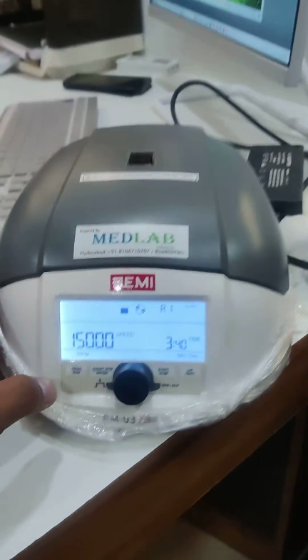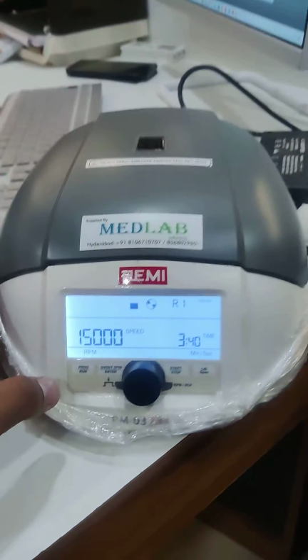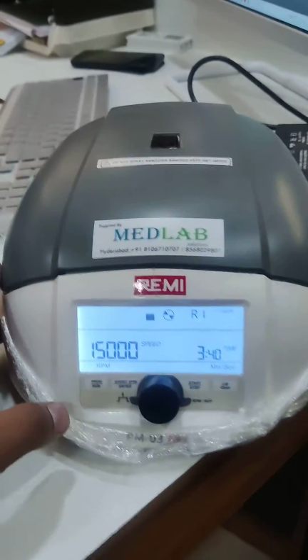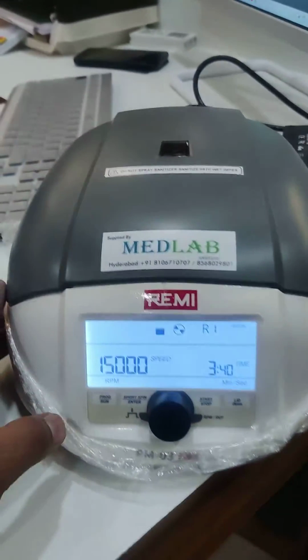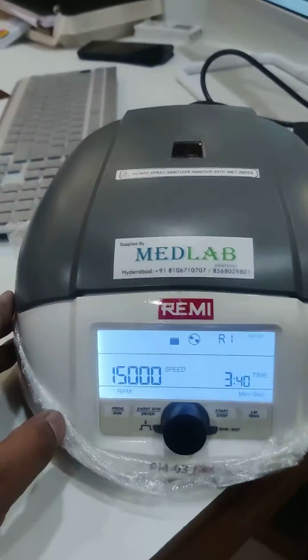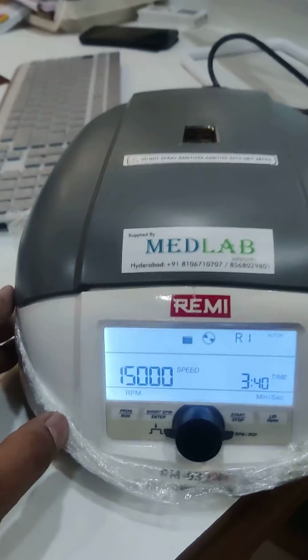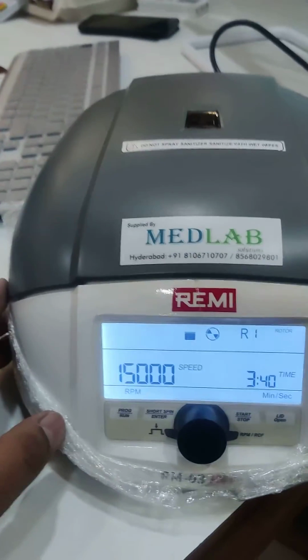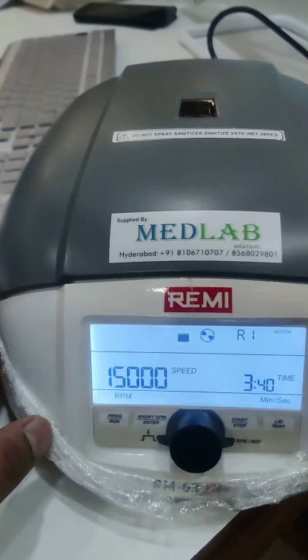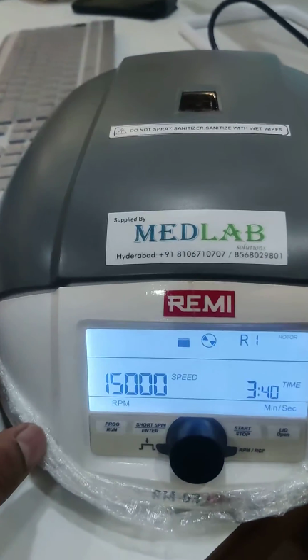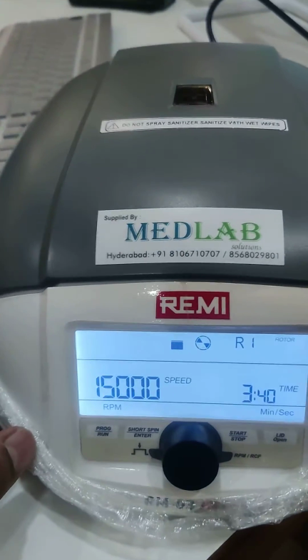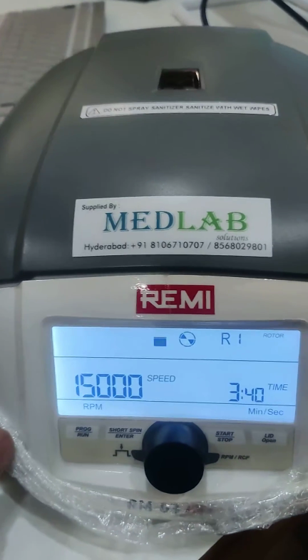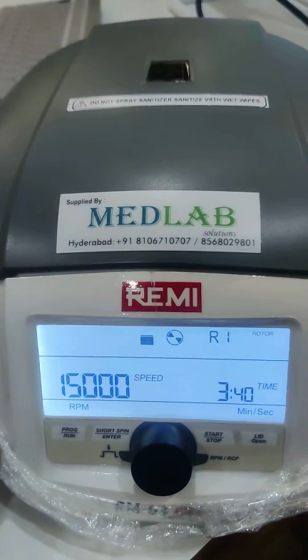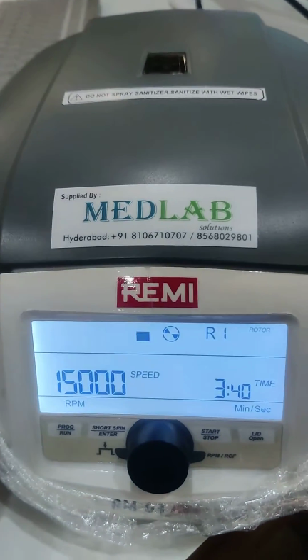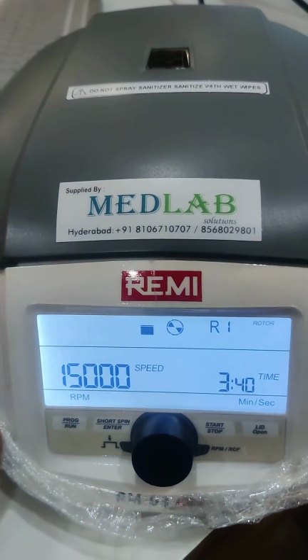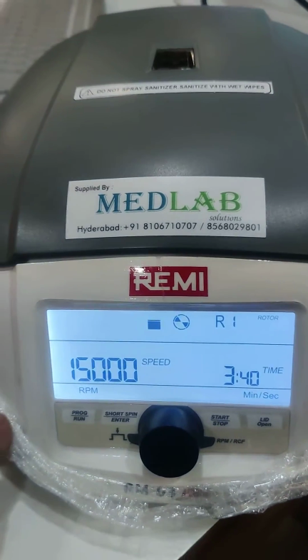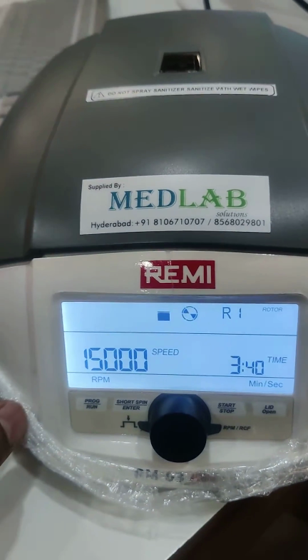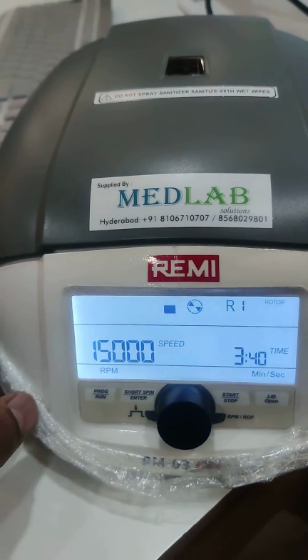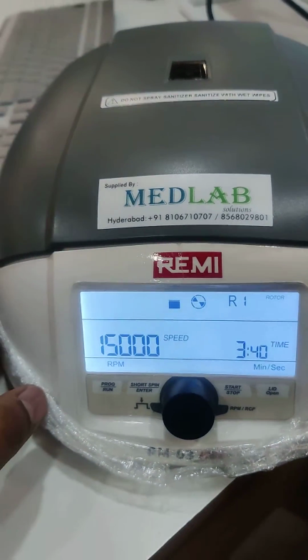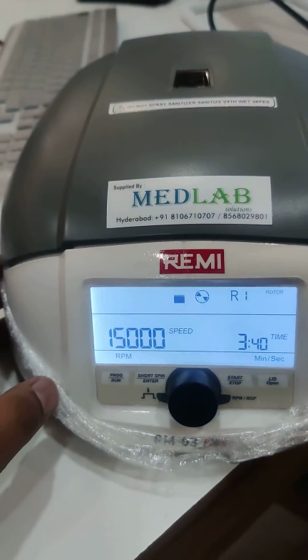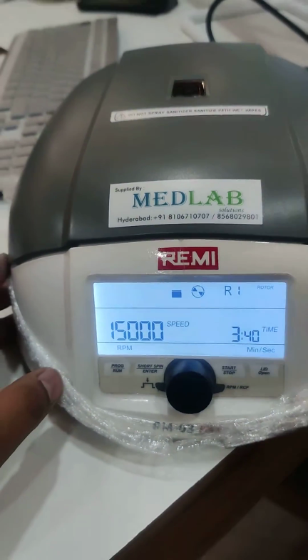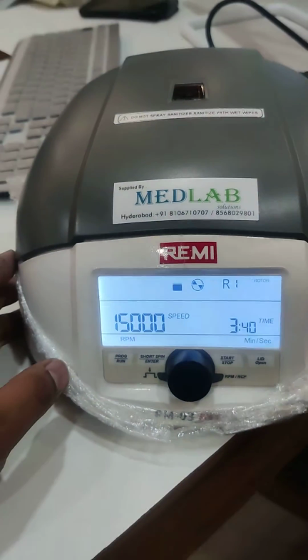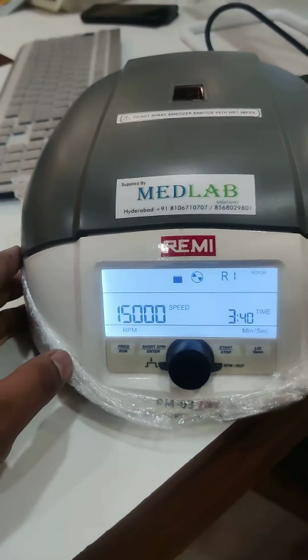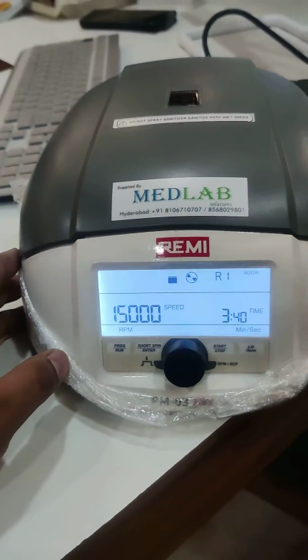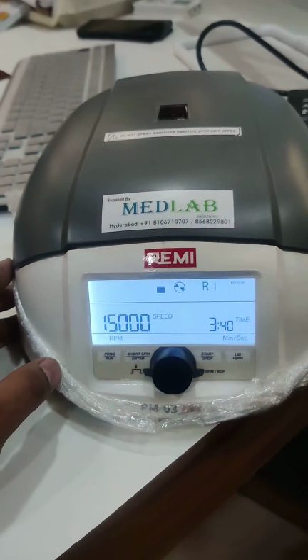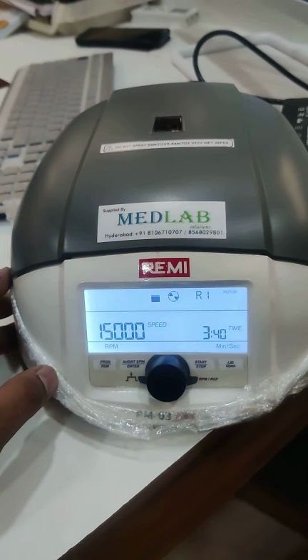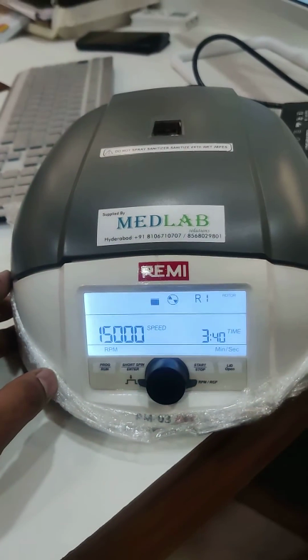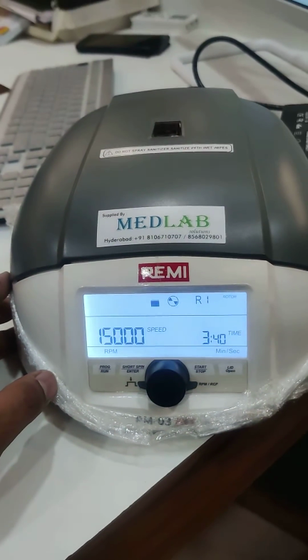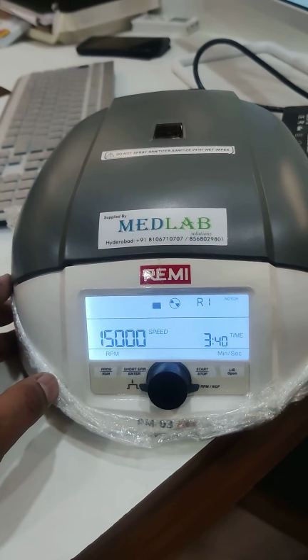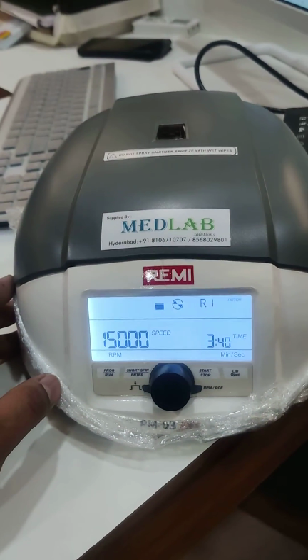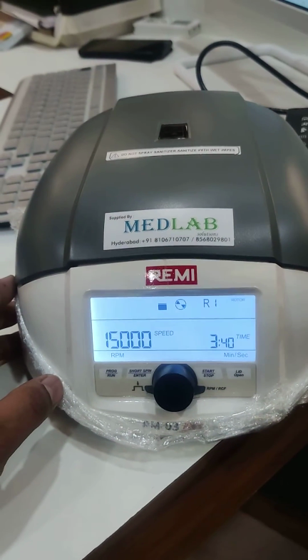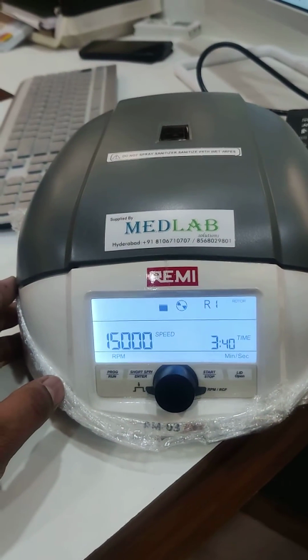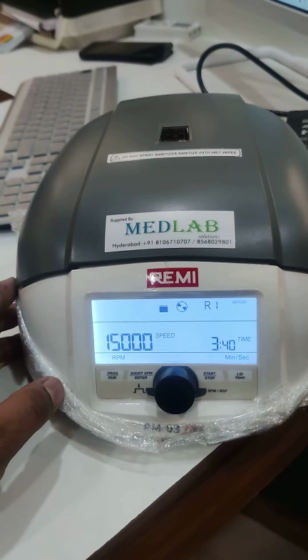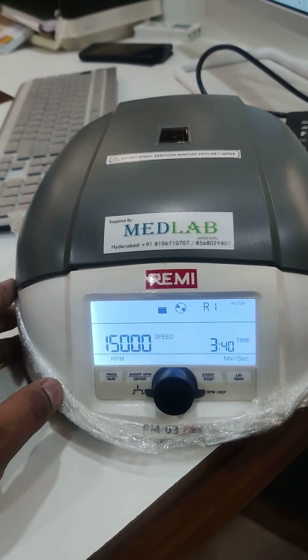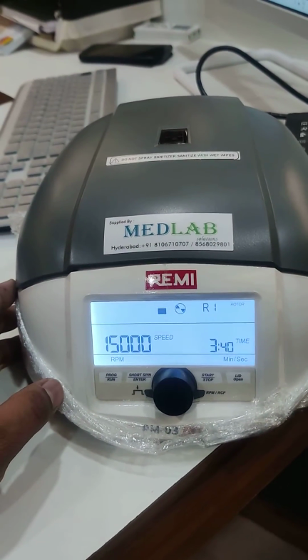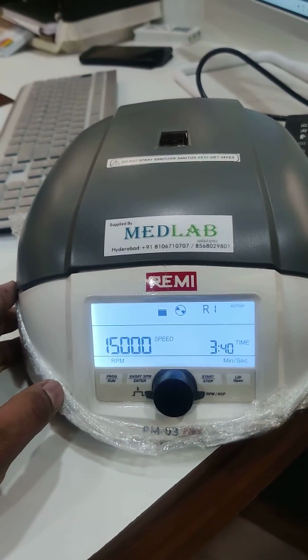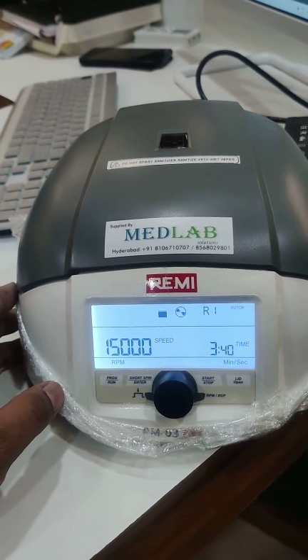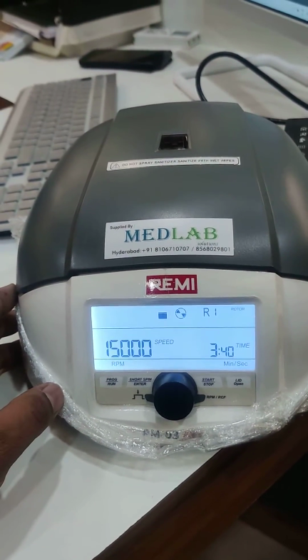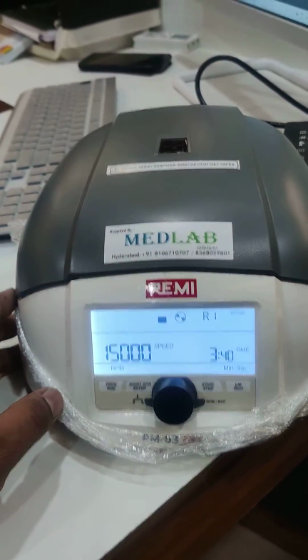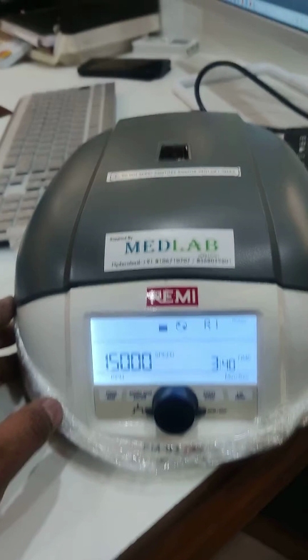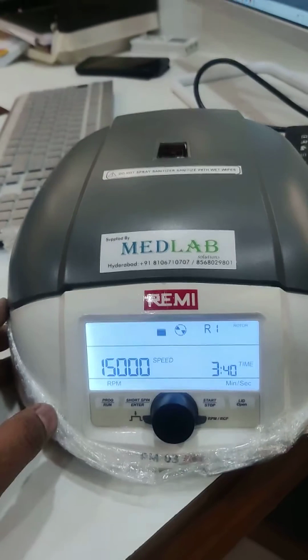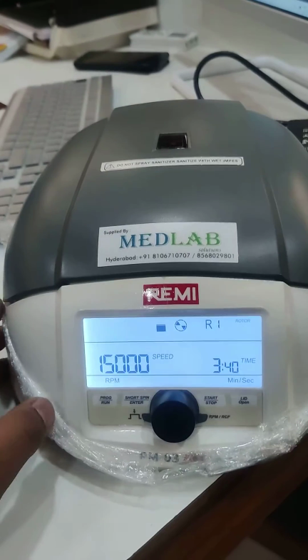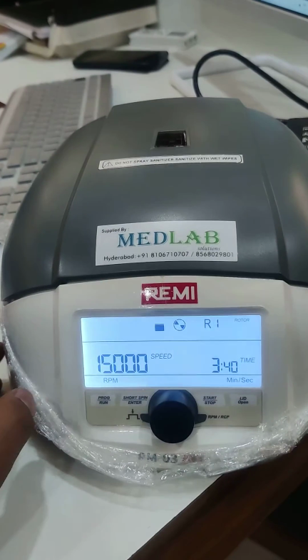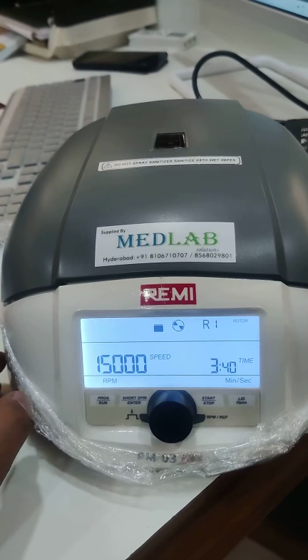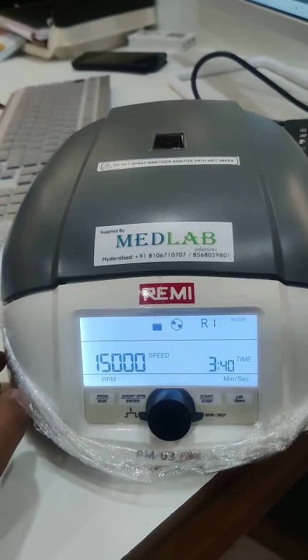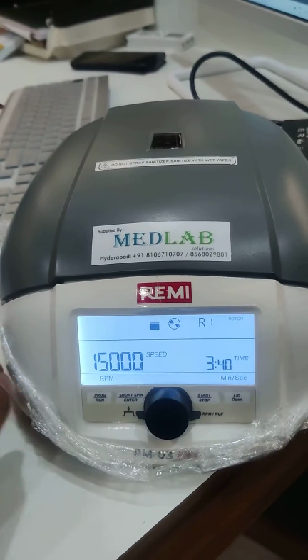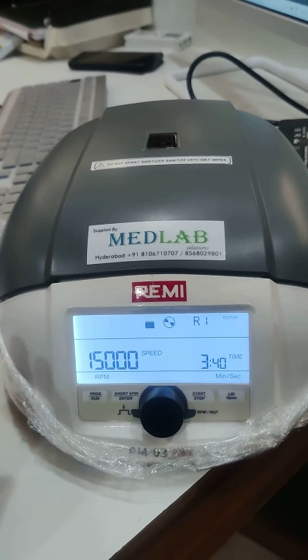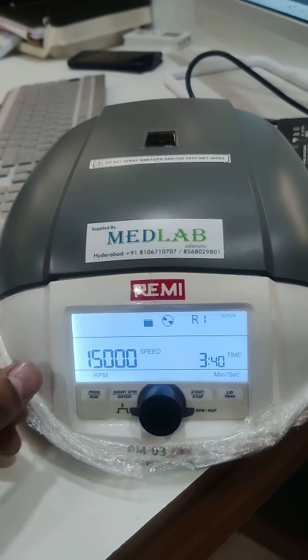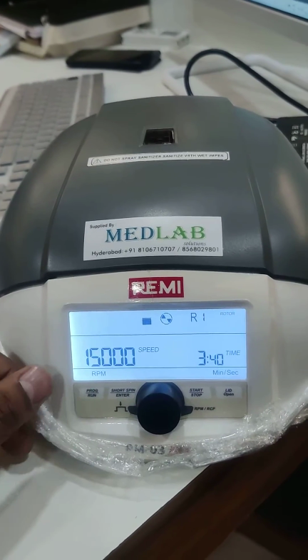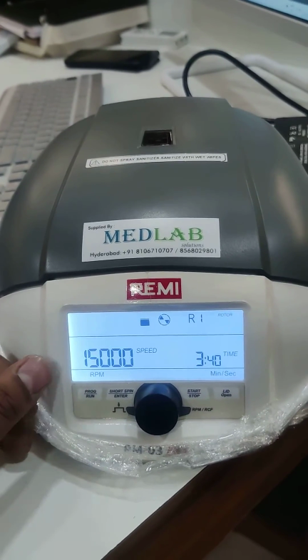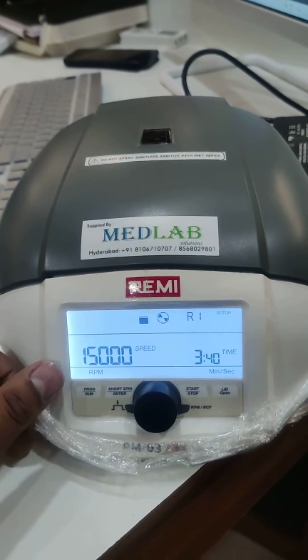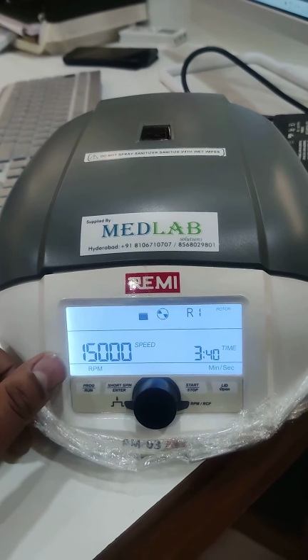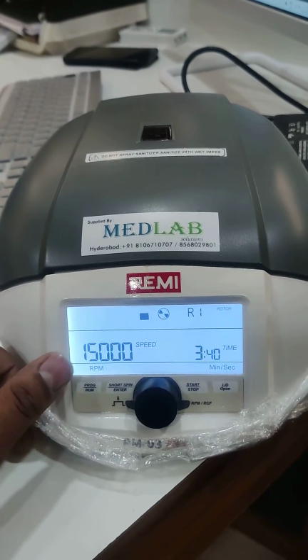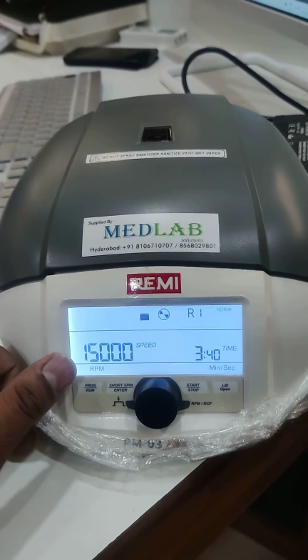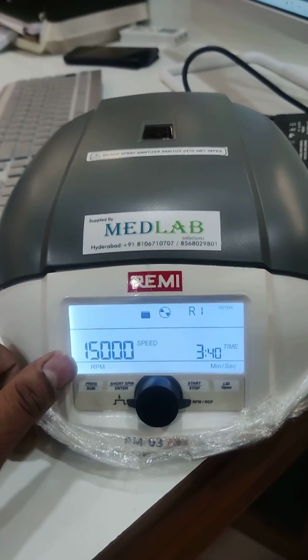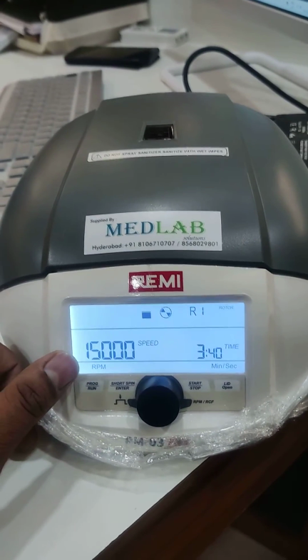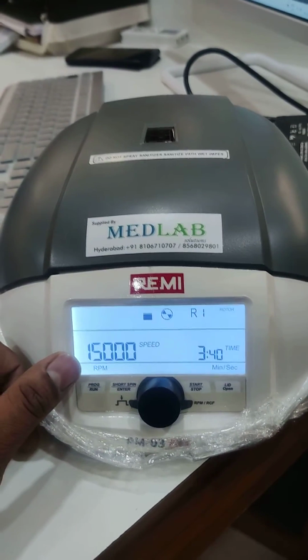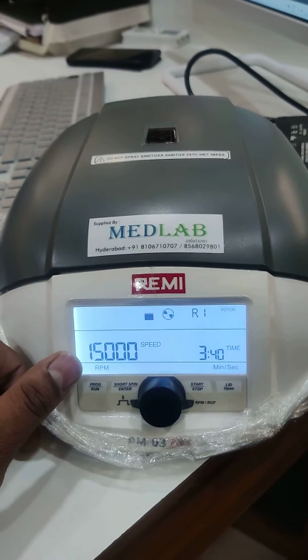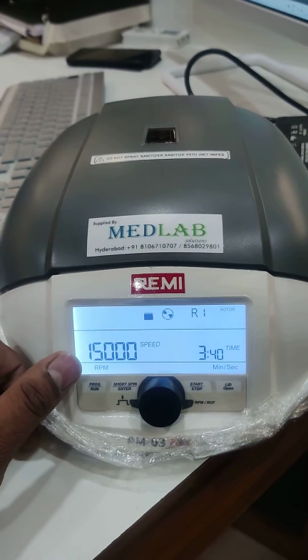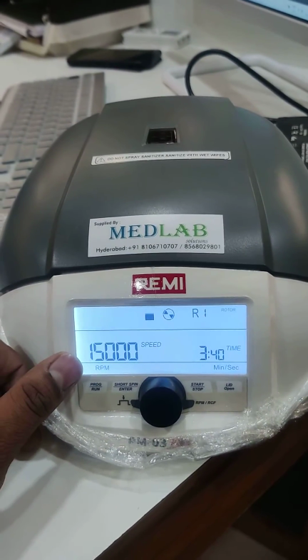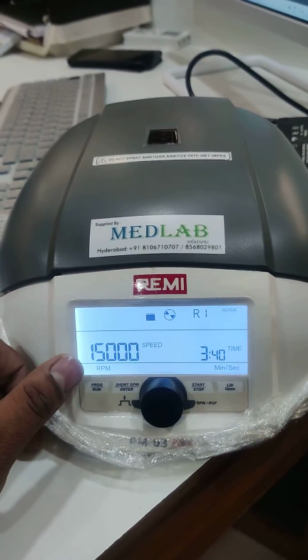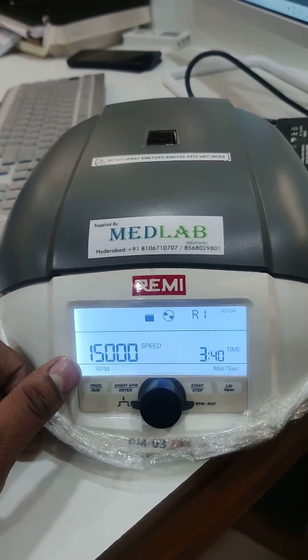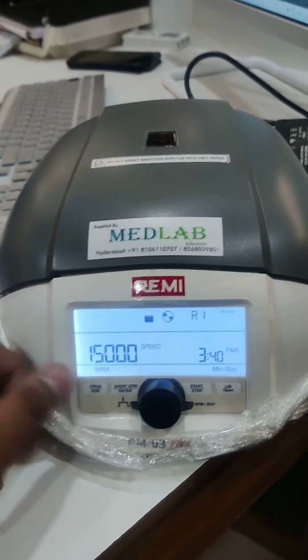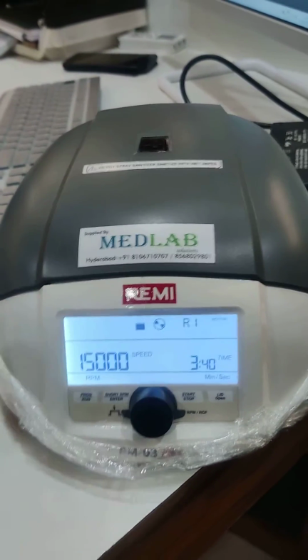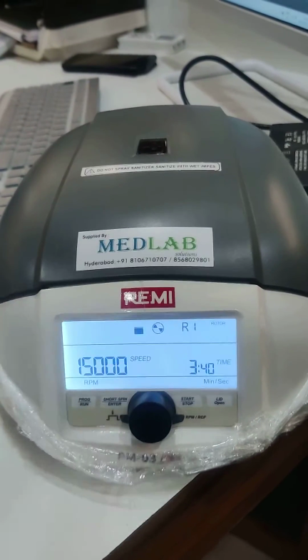Today we are demonstrating the settings of the RM03 plus mini centrifuge, which goes up to 15,000 RPM.